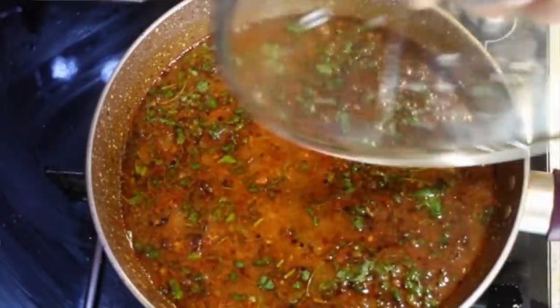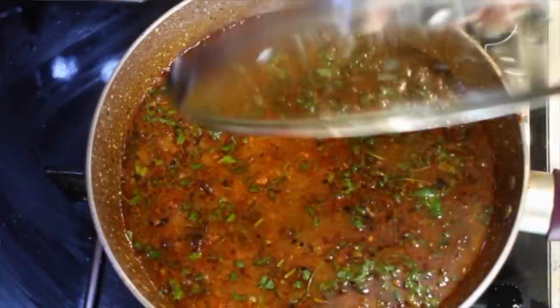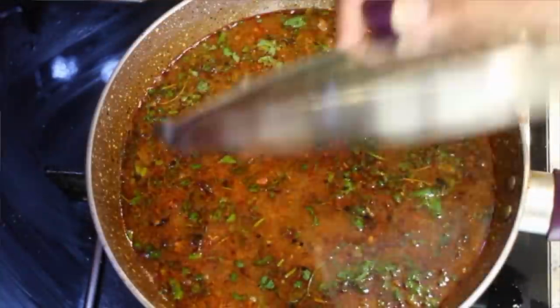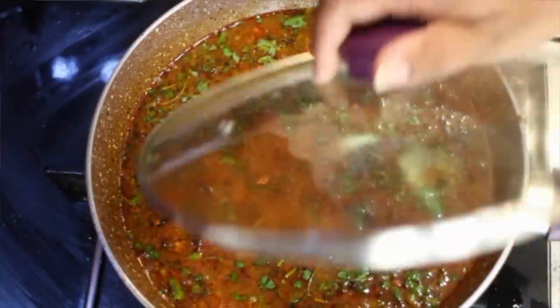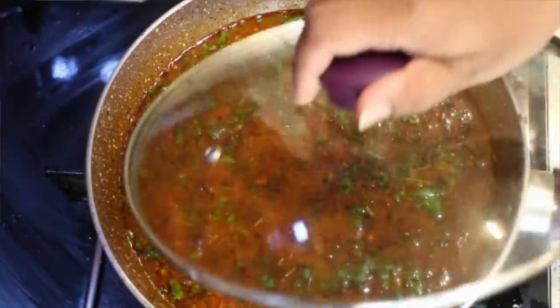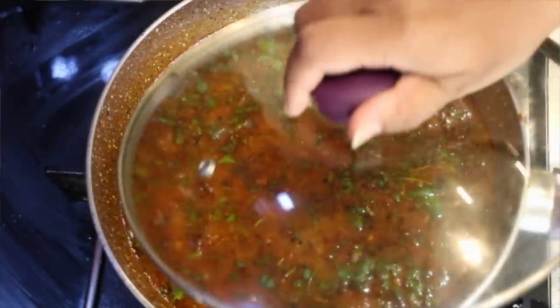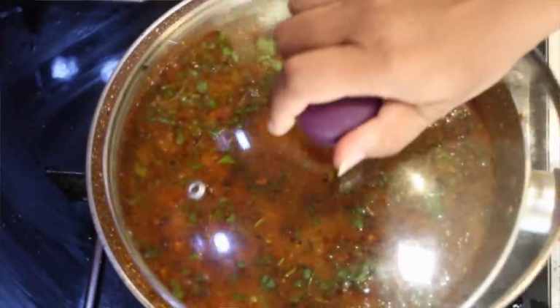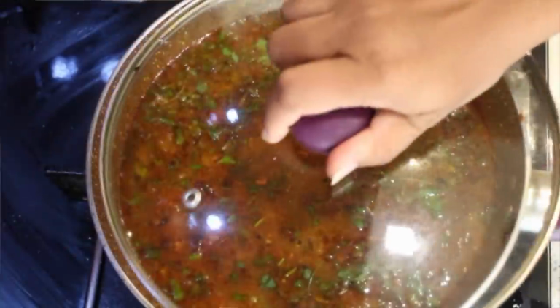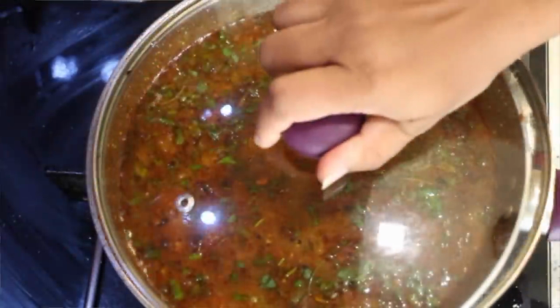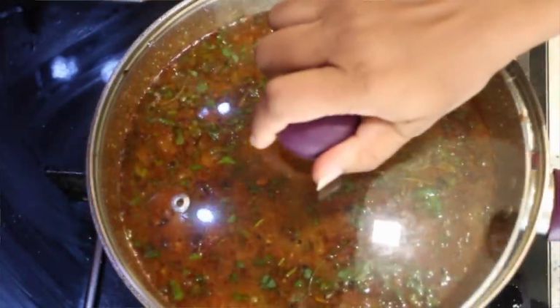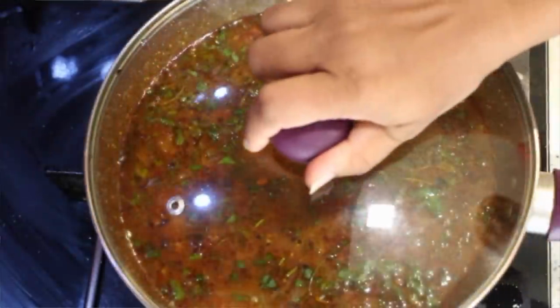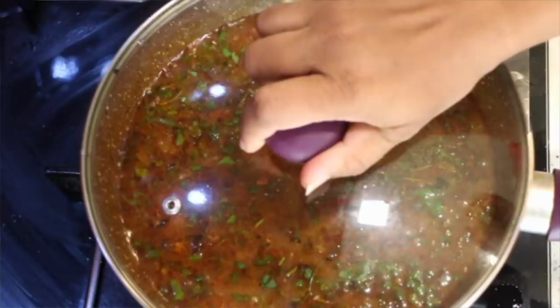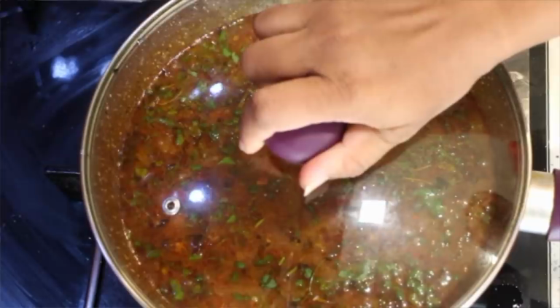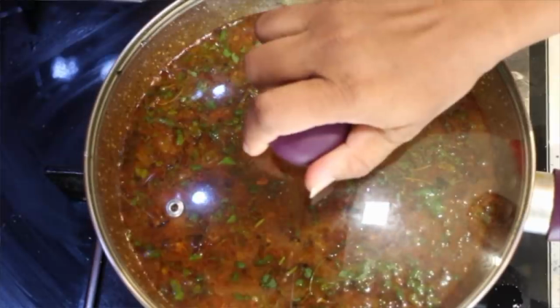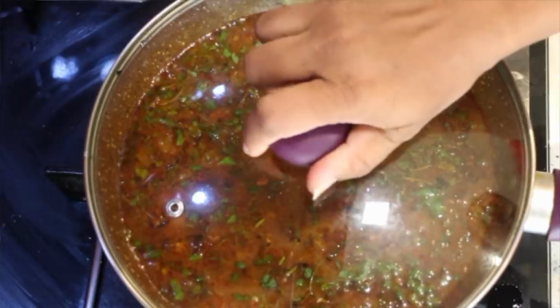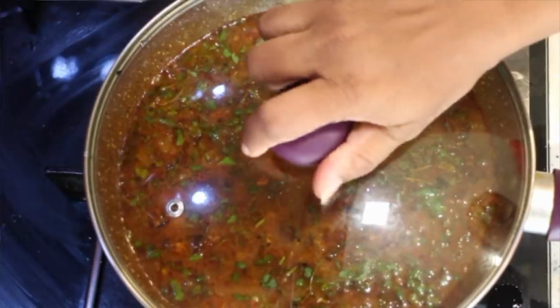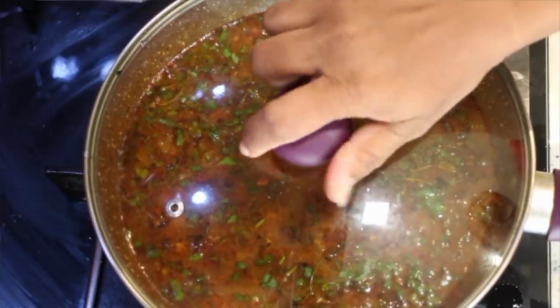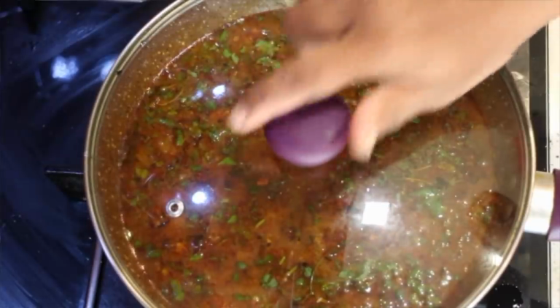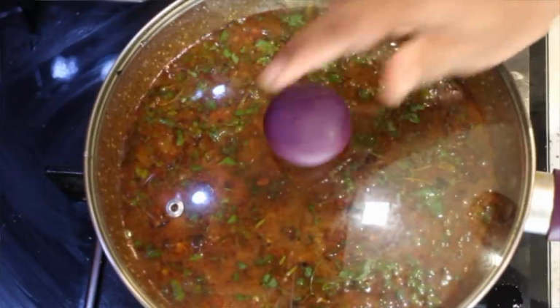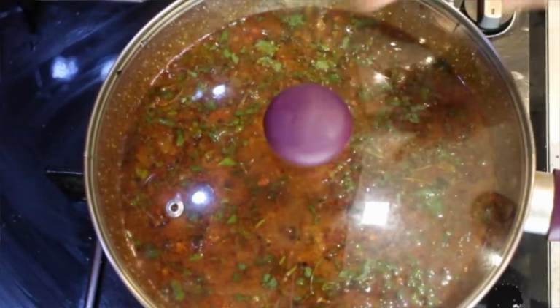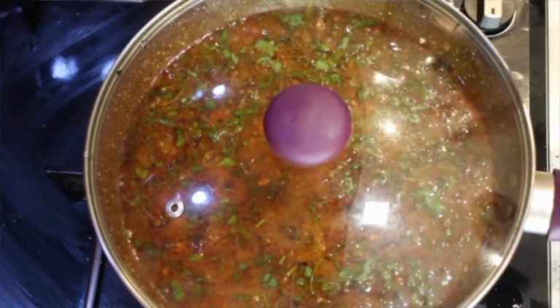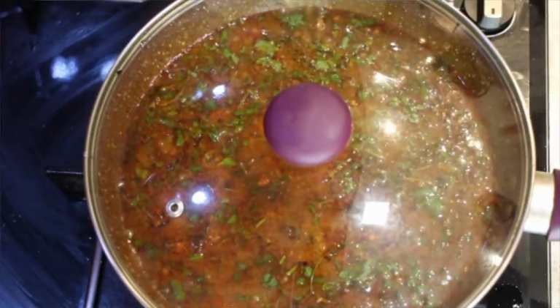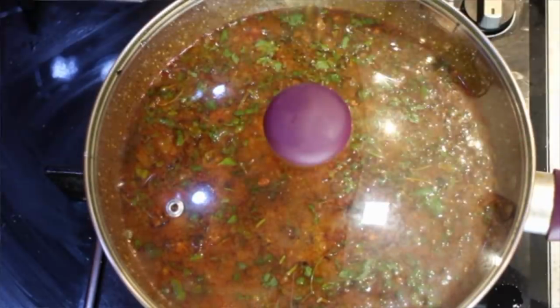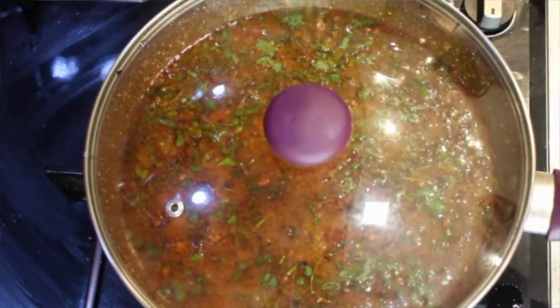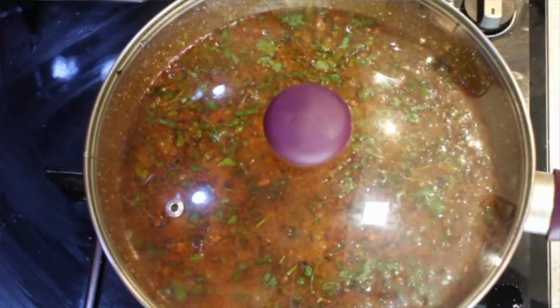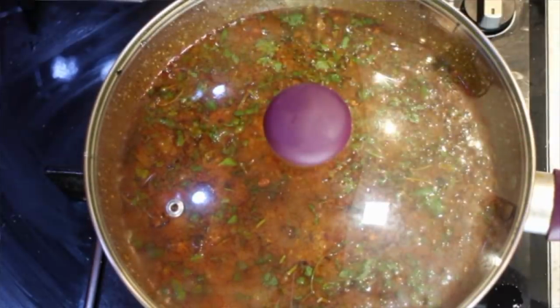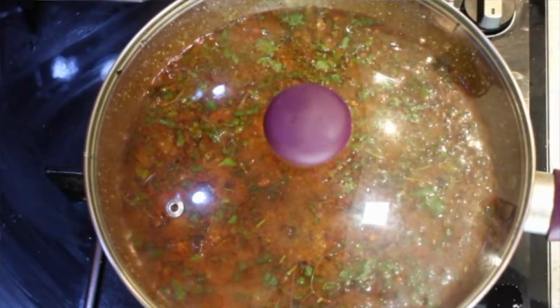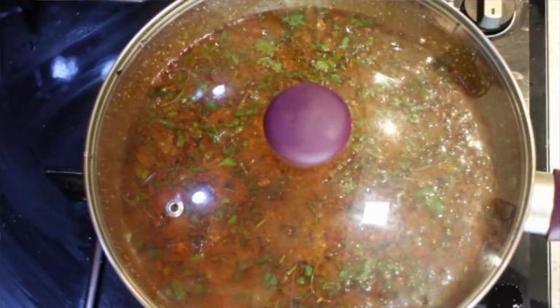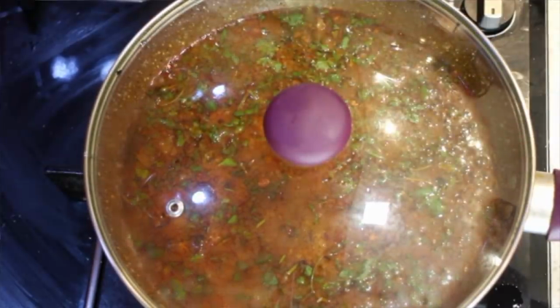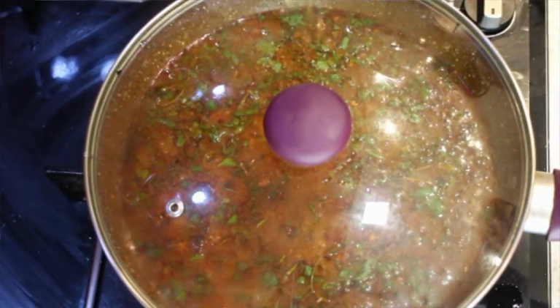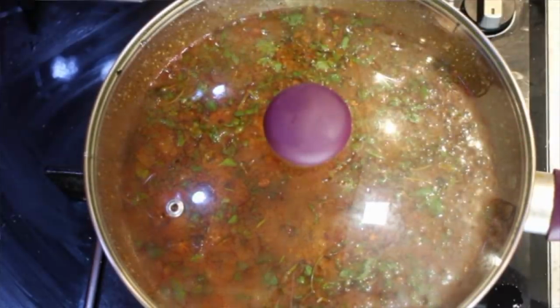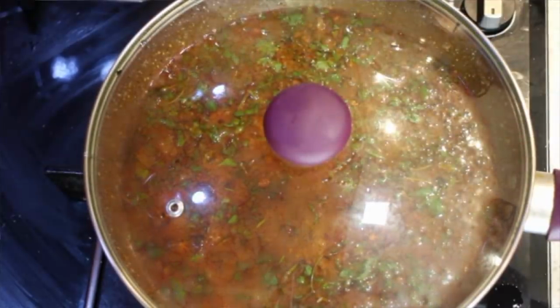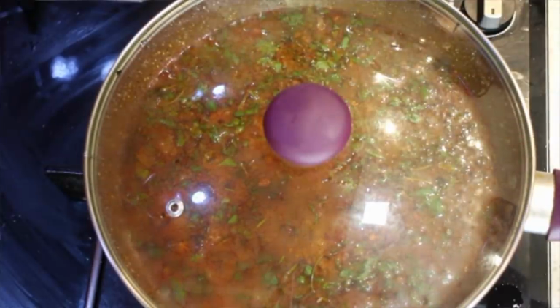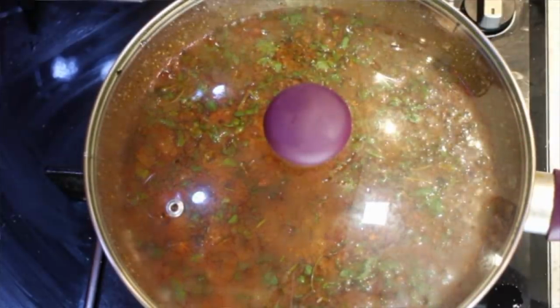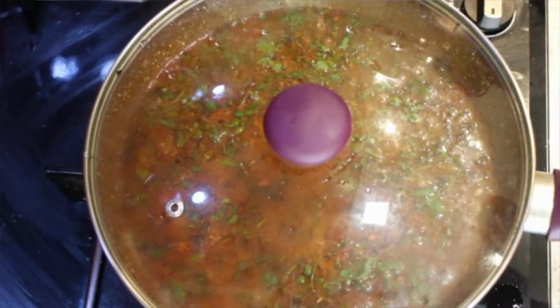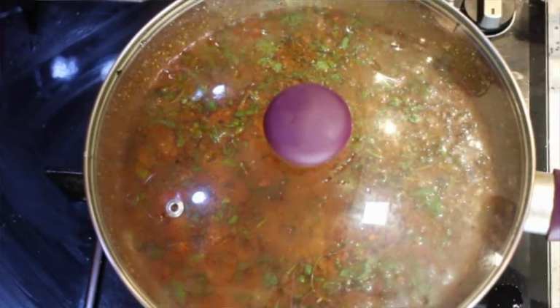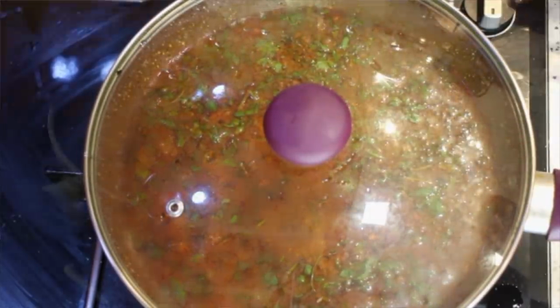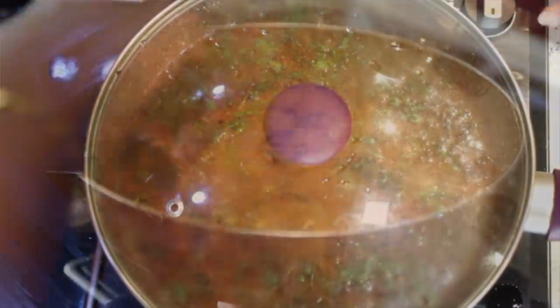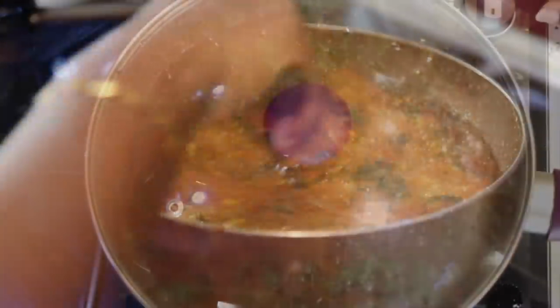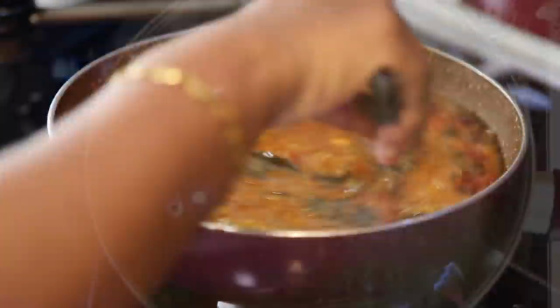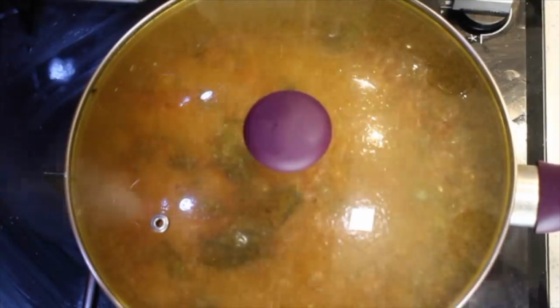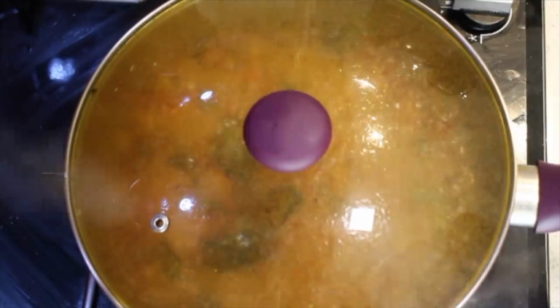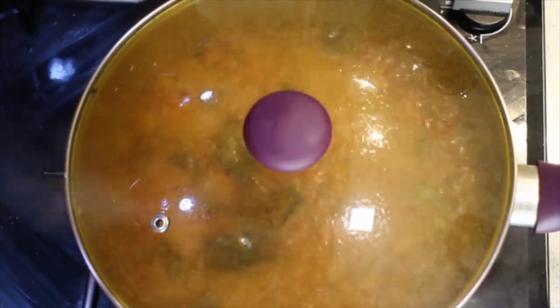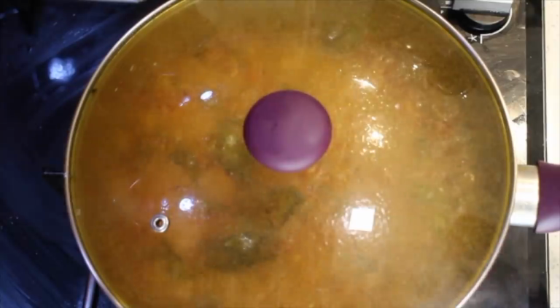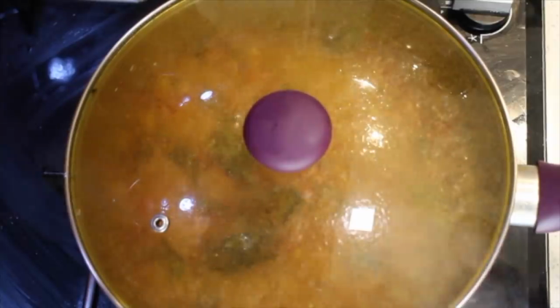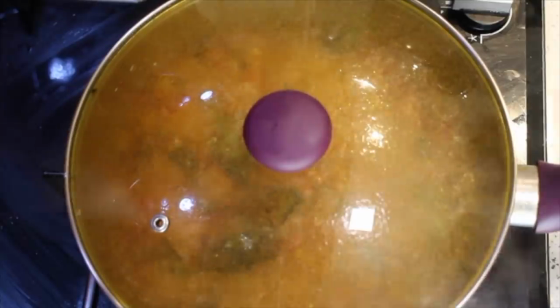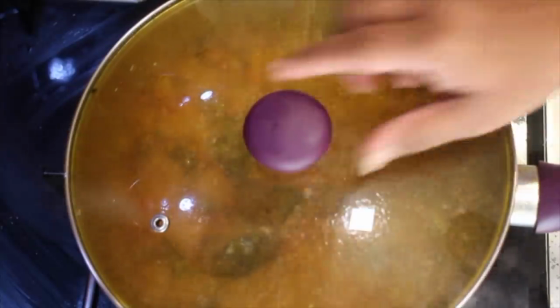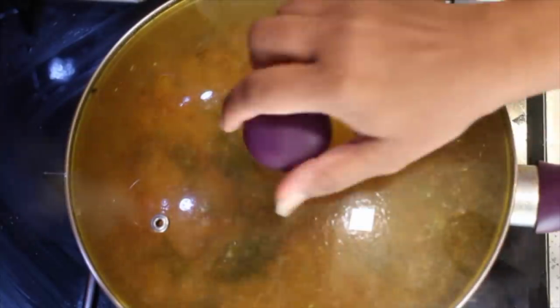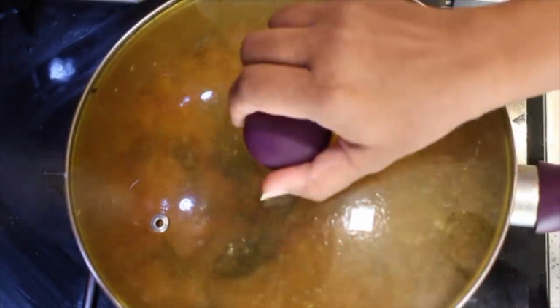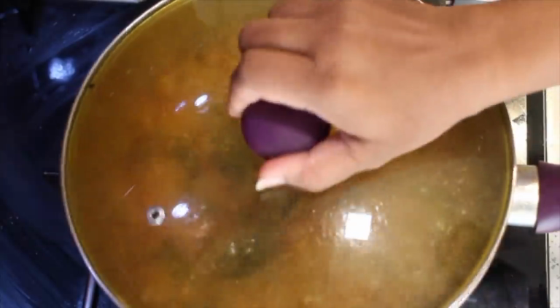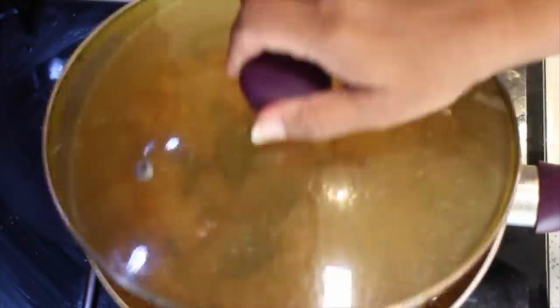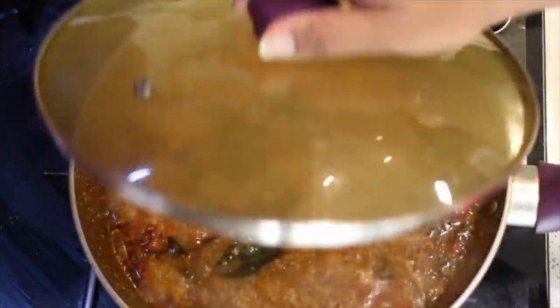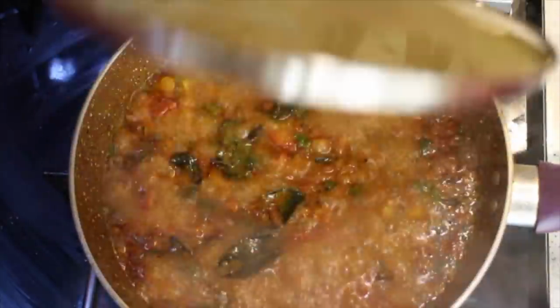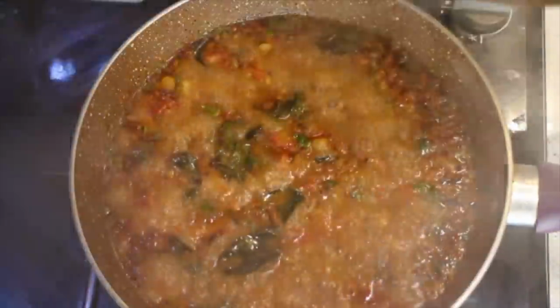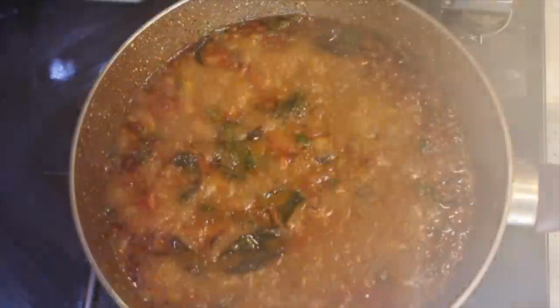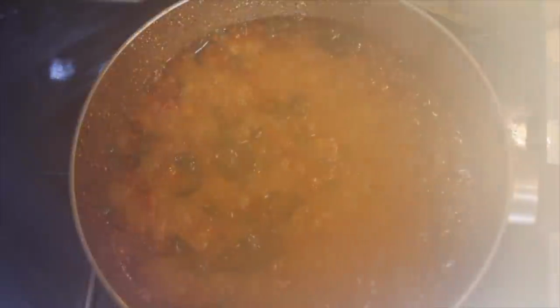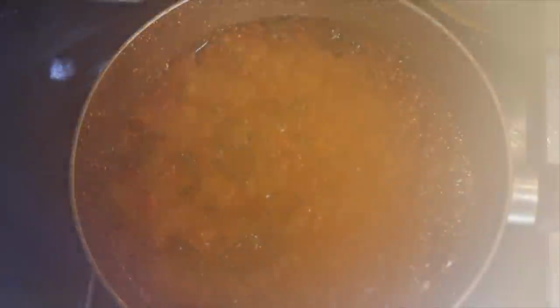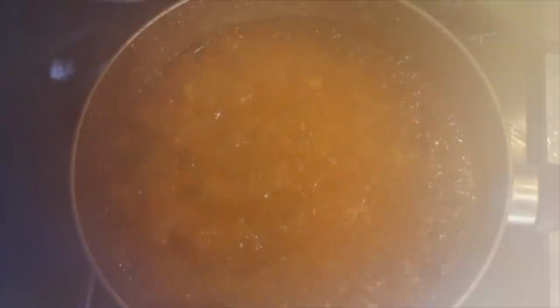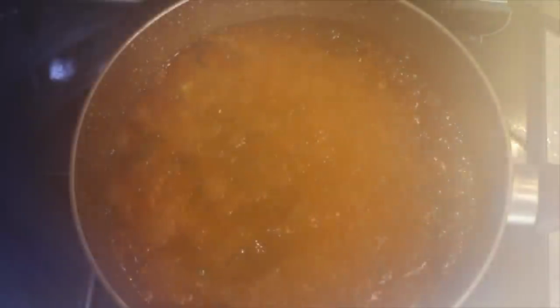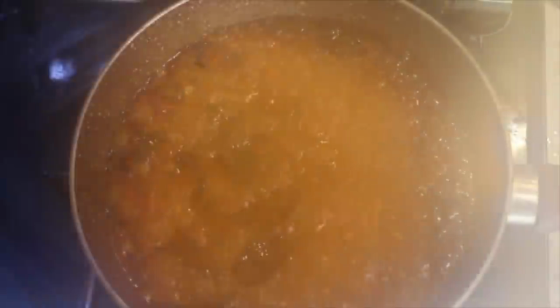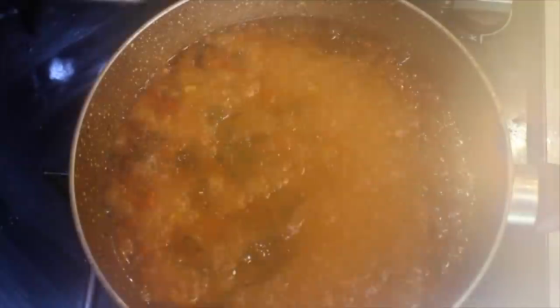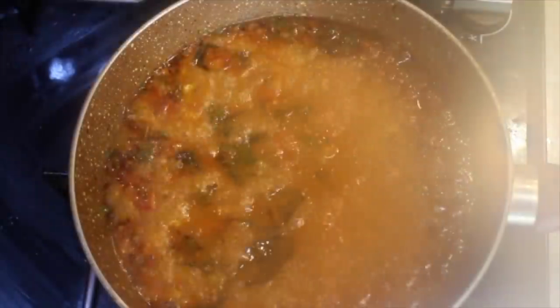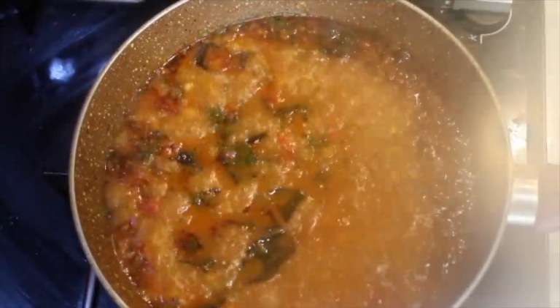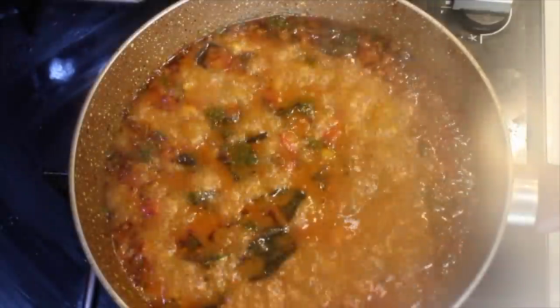Cover it with a lid and let it cook until the sprouts are done. Your curry is ready.